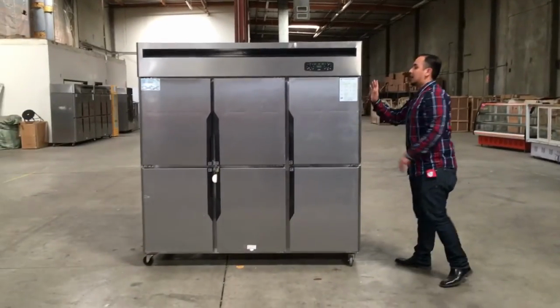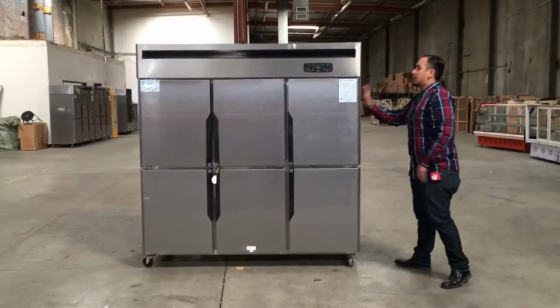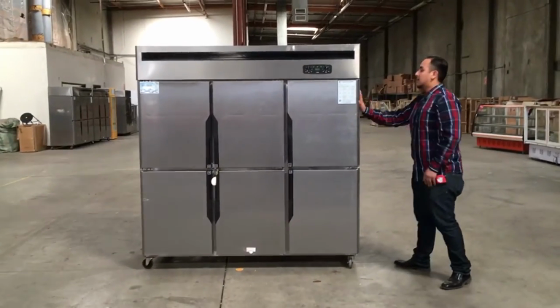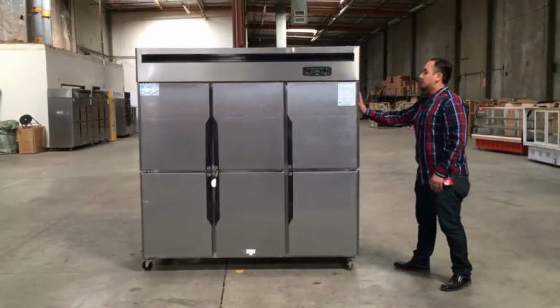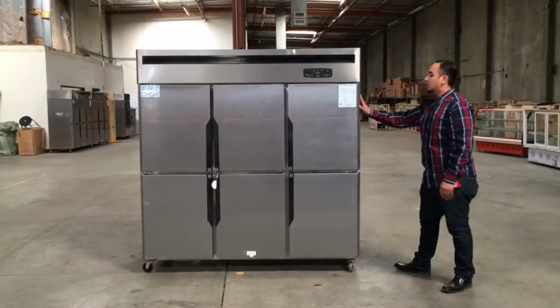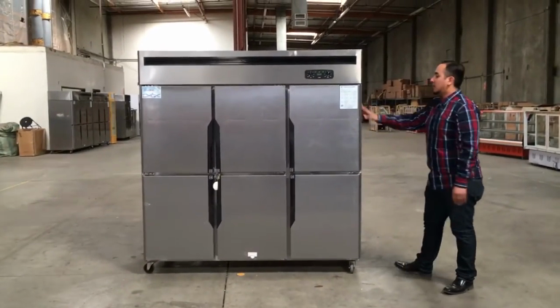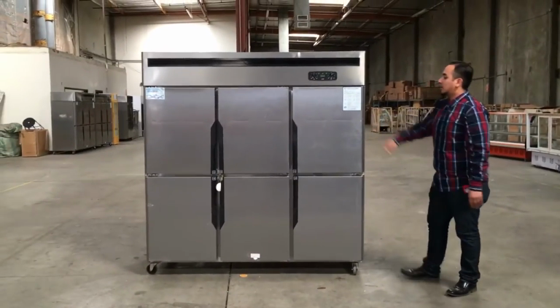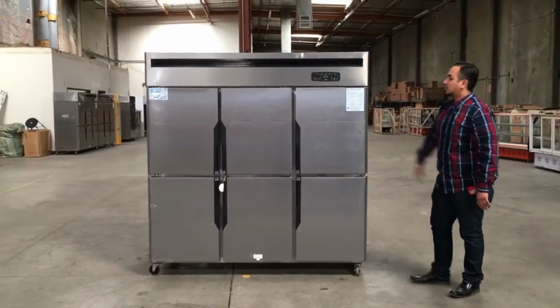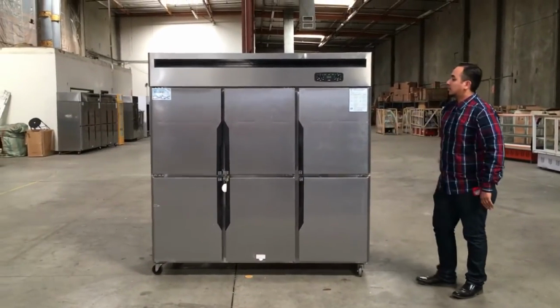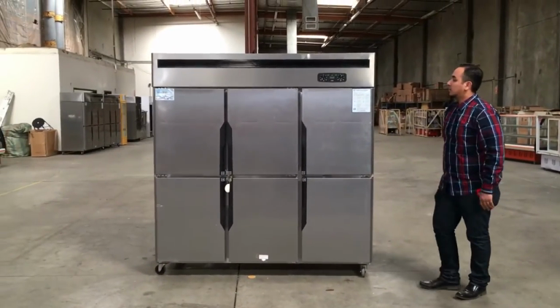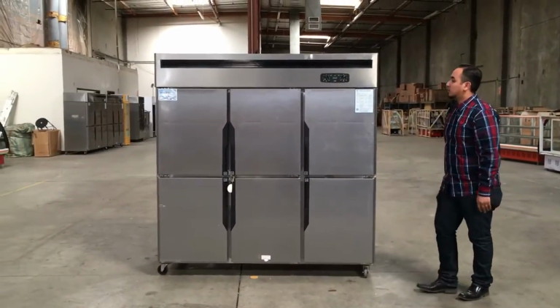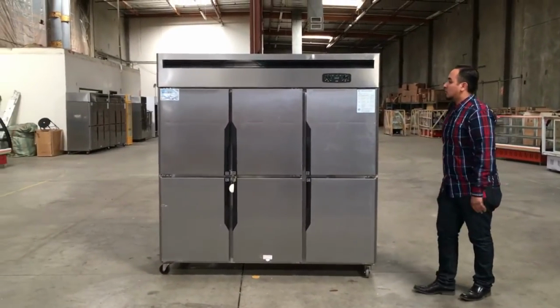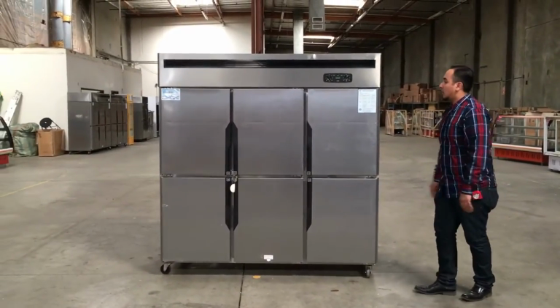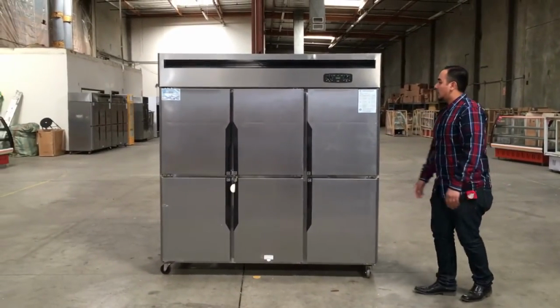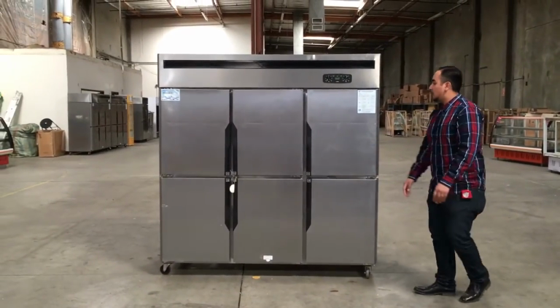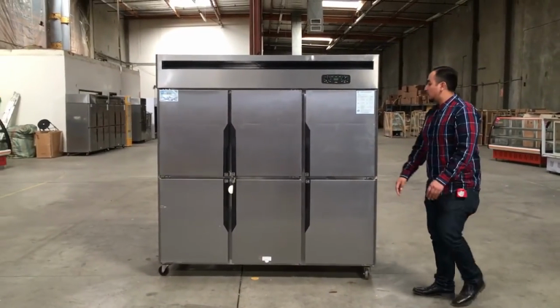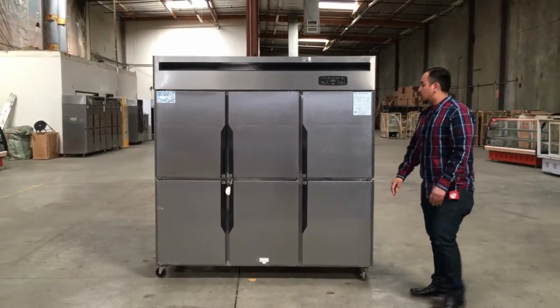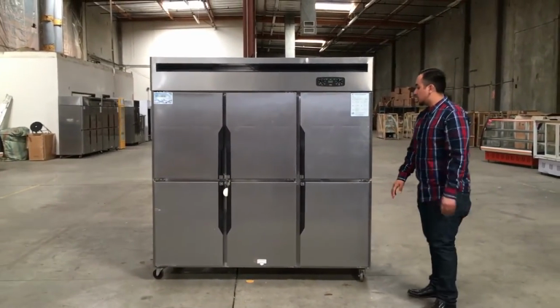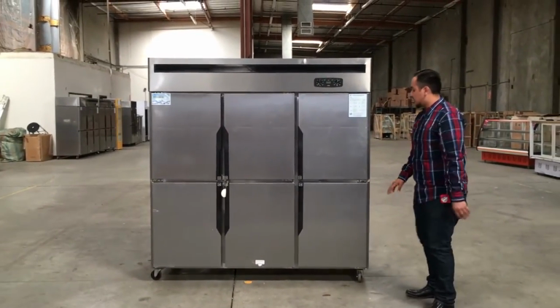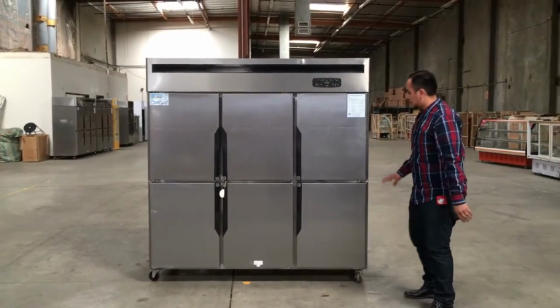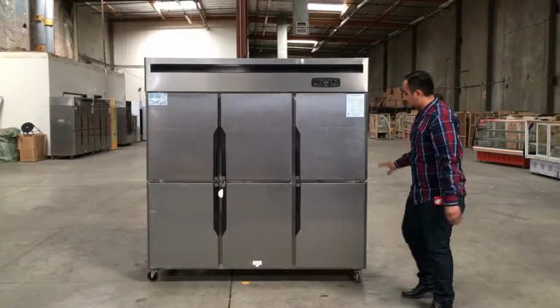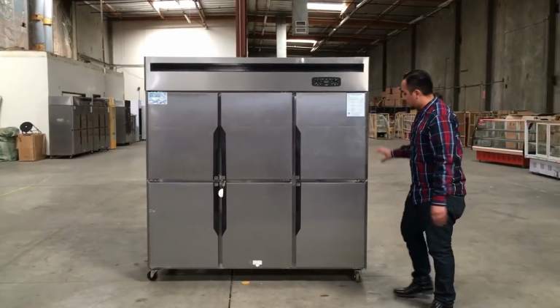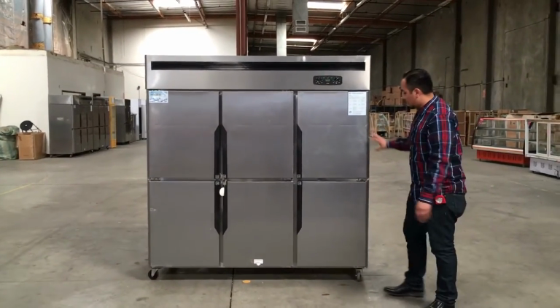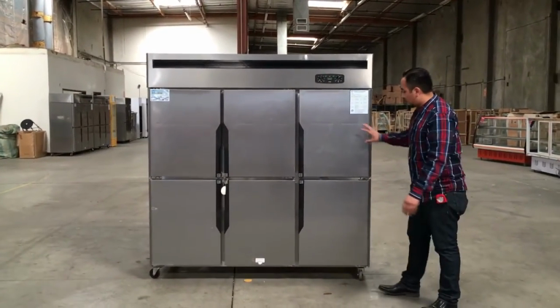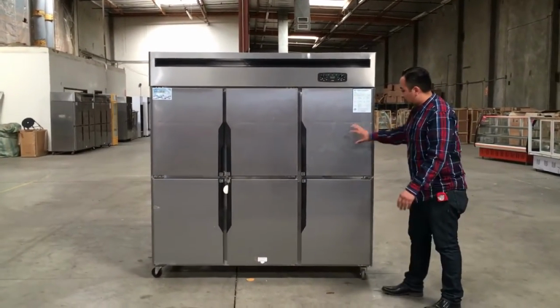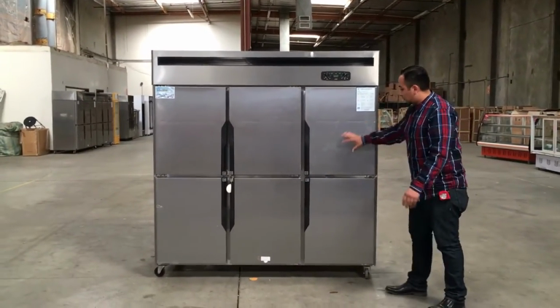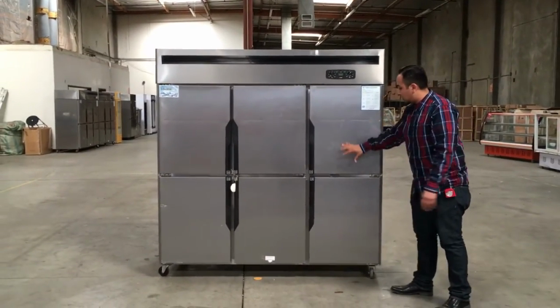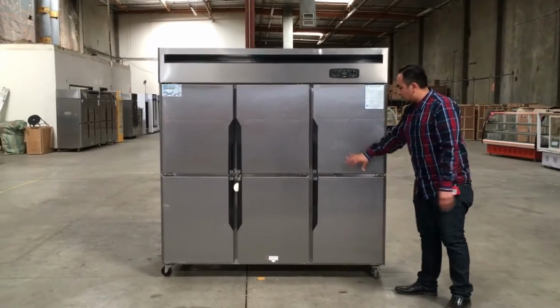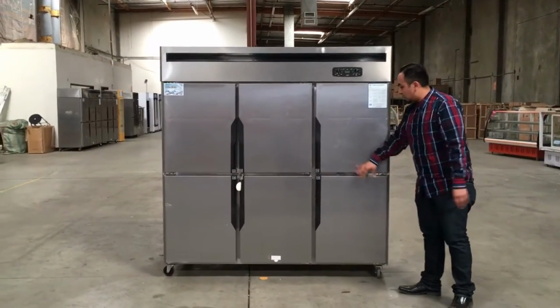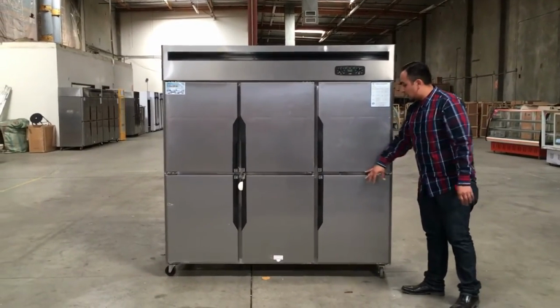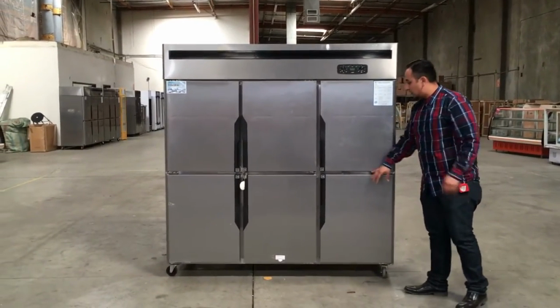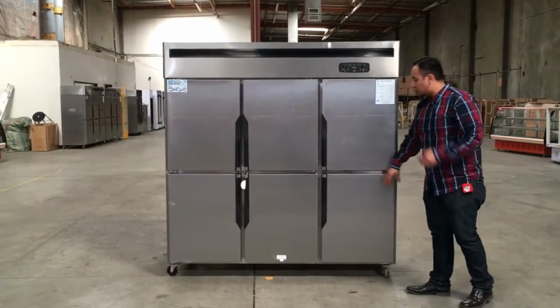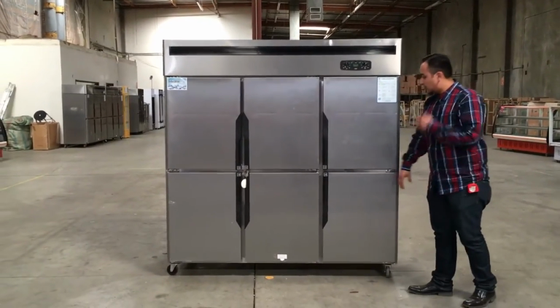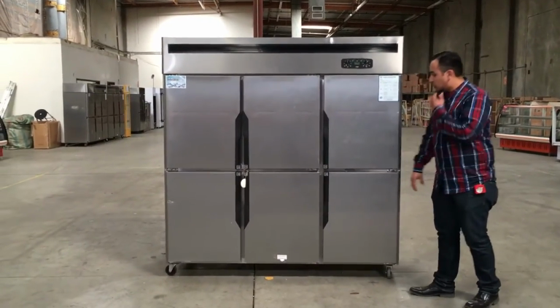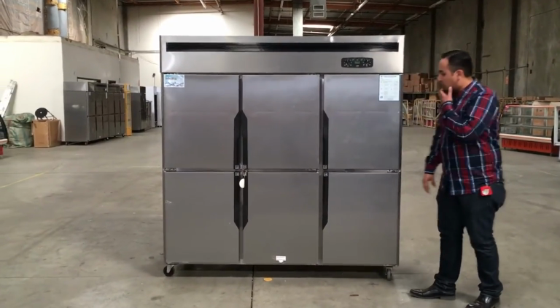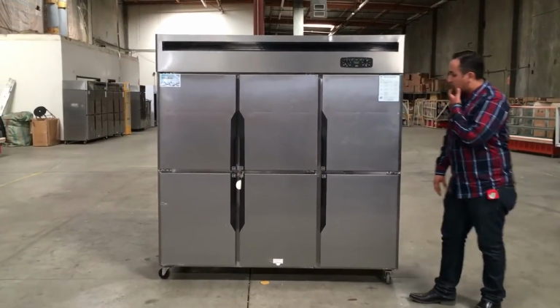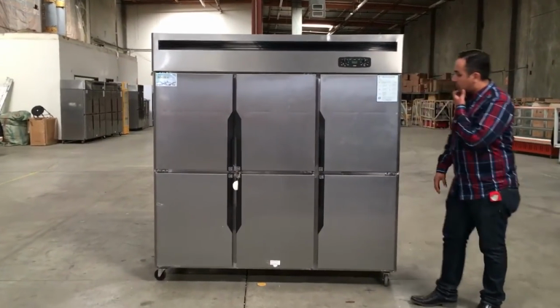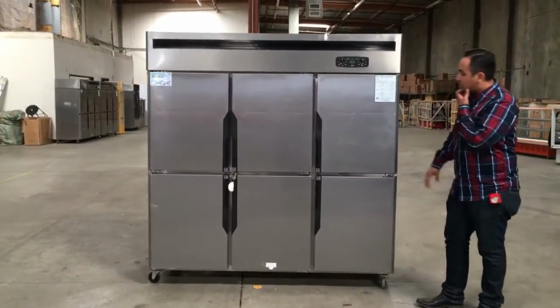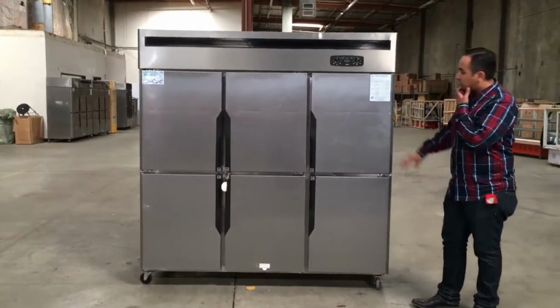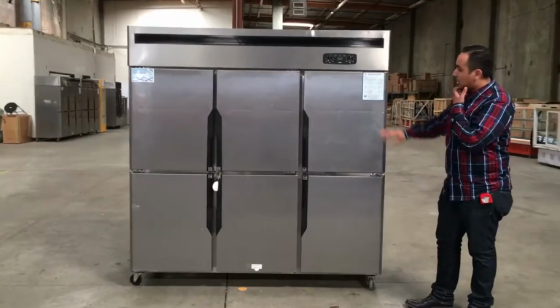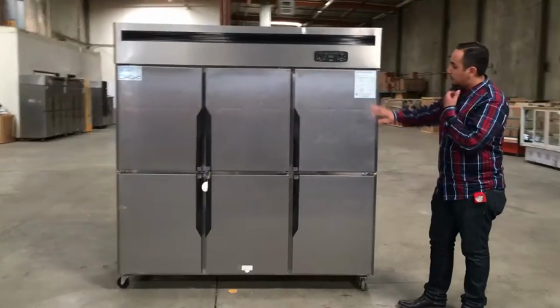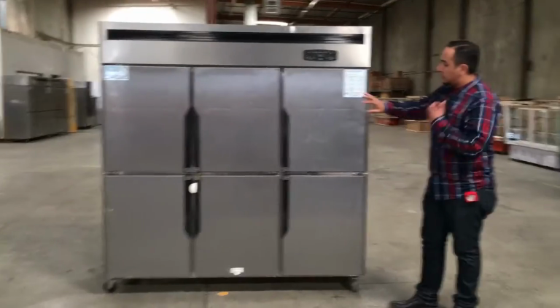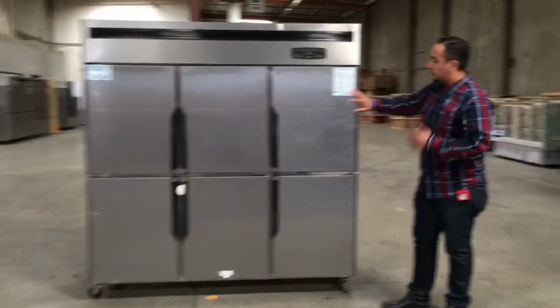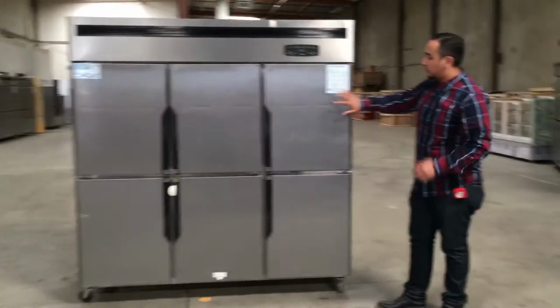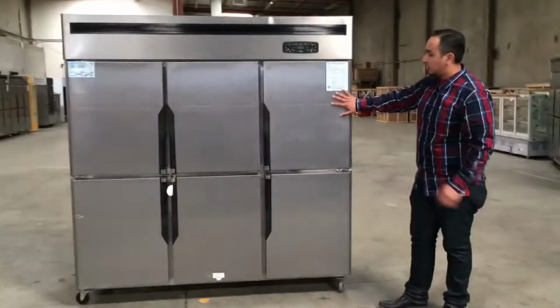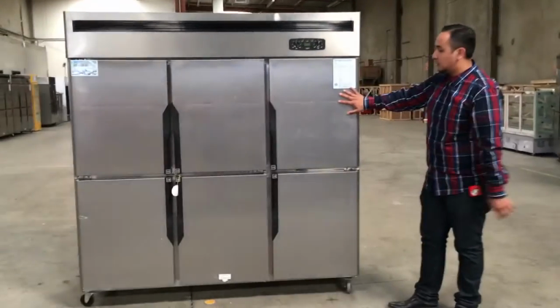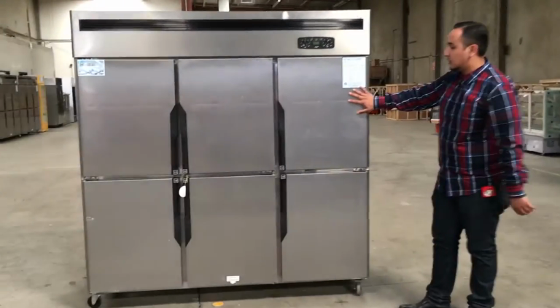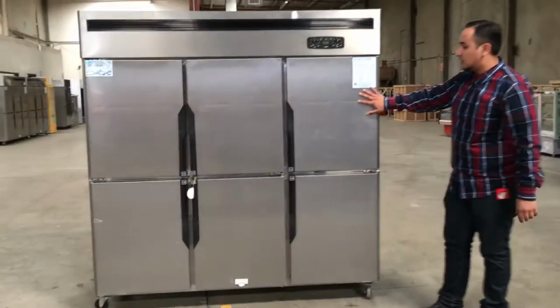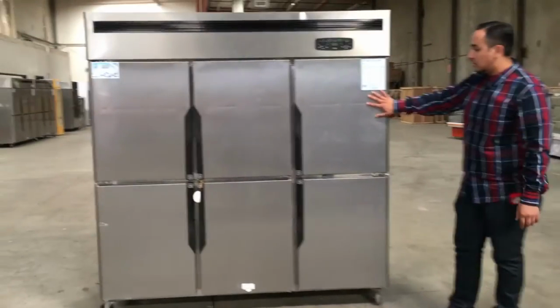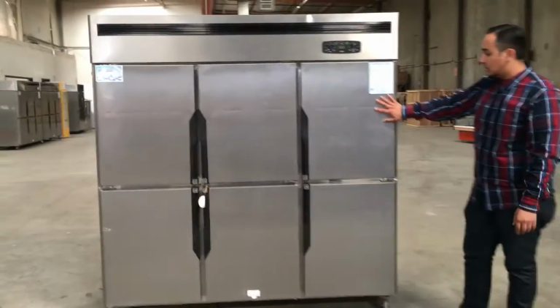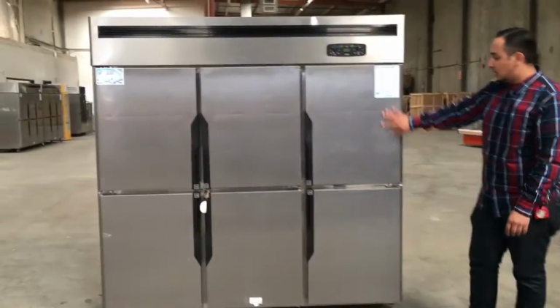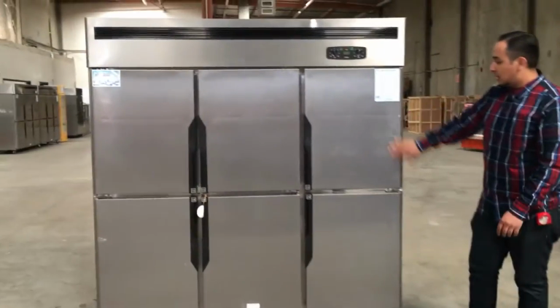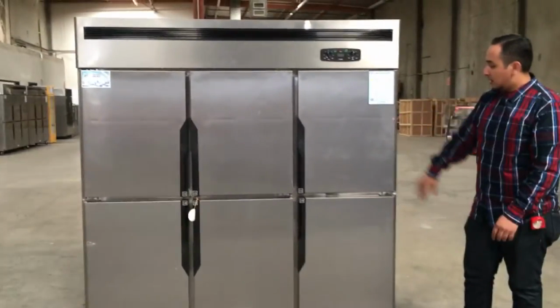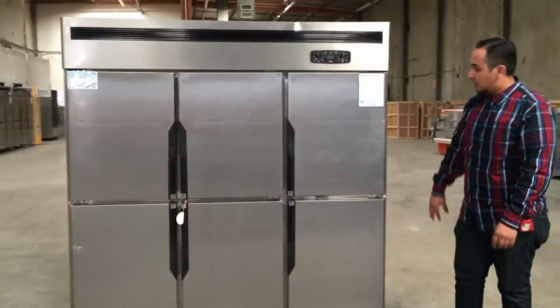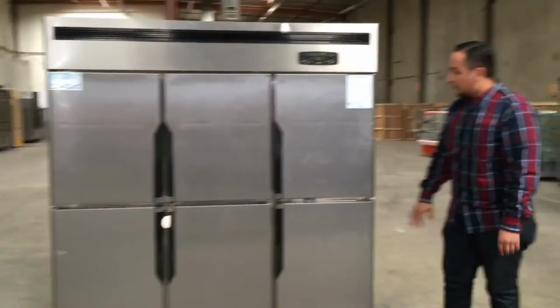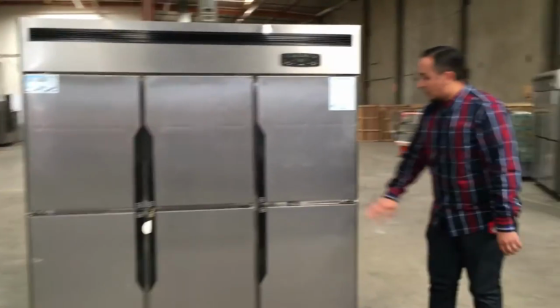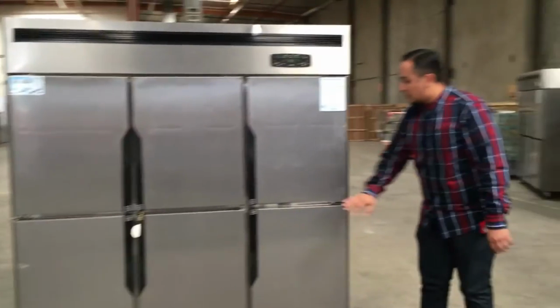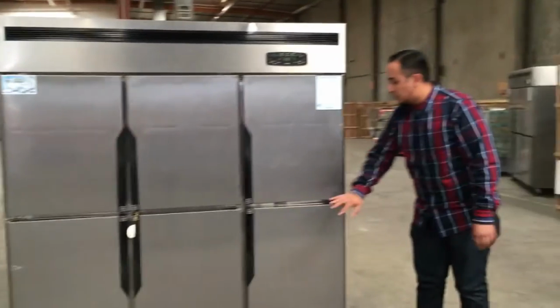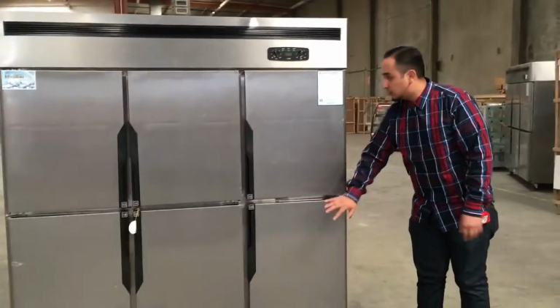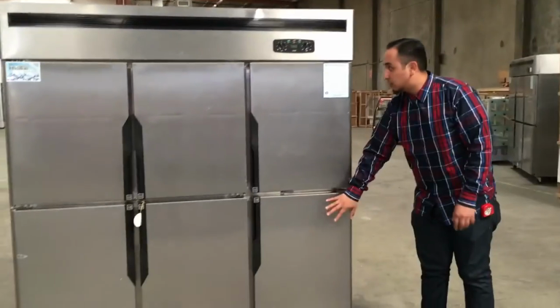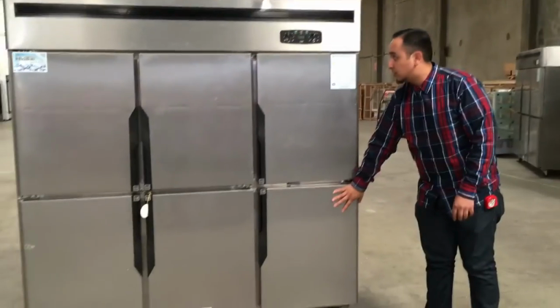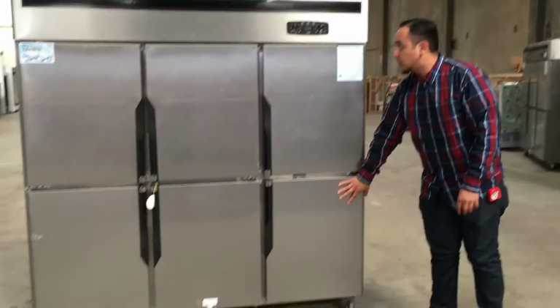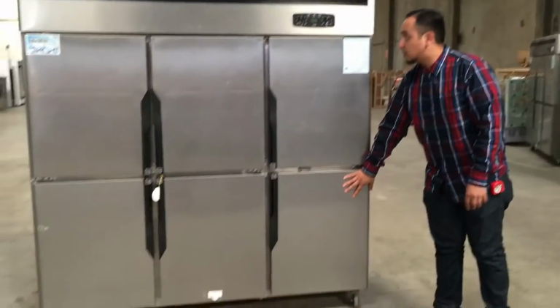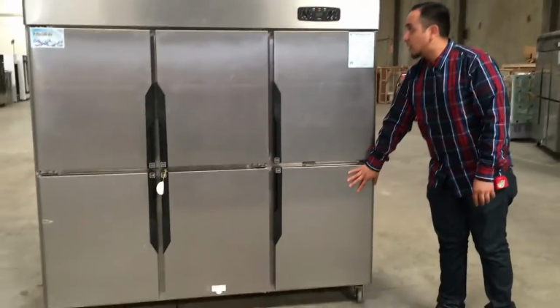This one, like I said, is a 6-door refrigerator. The top is freezer, the bottom is refrigerator.